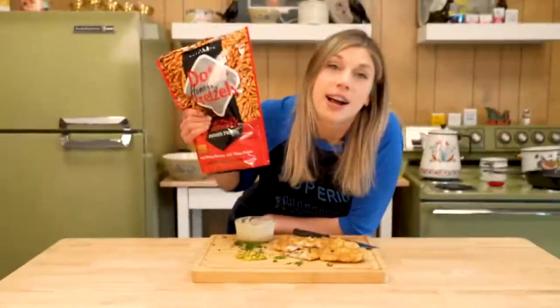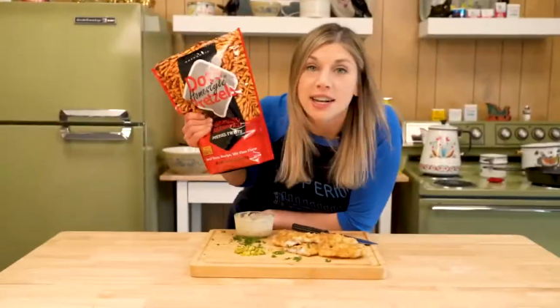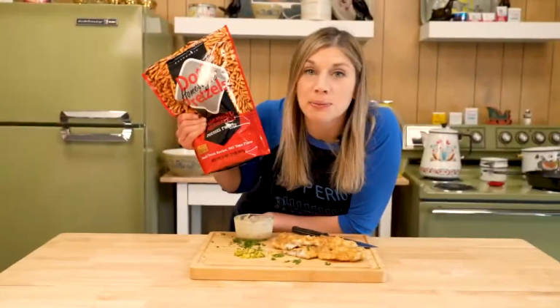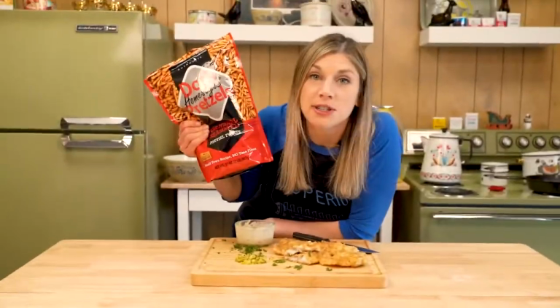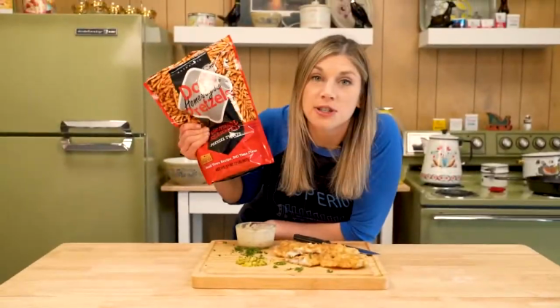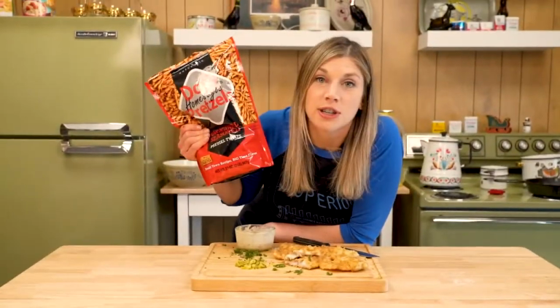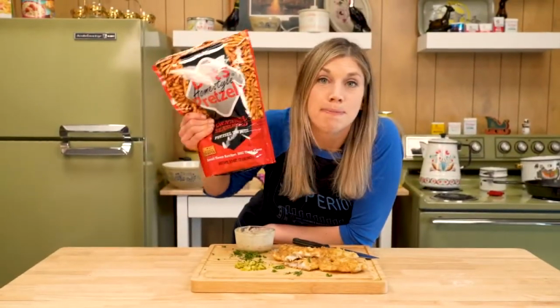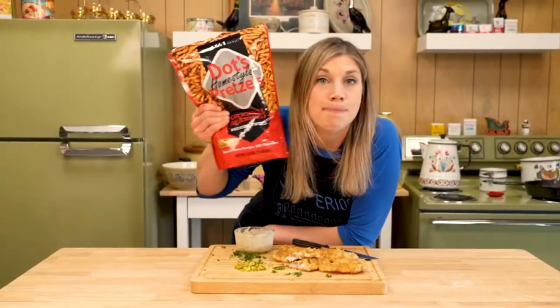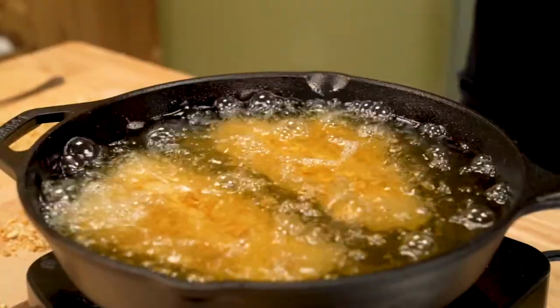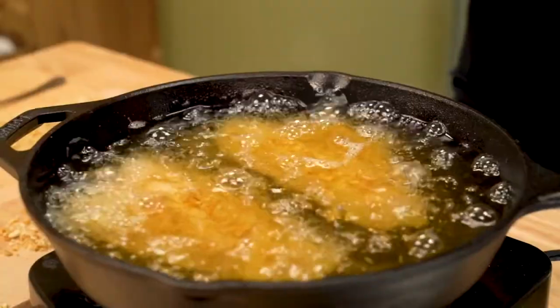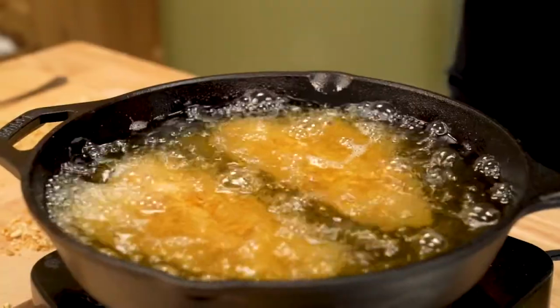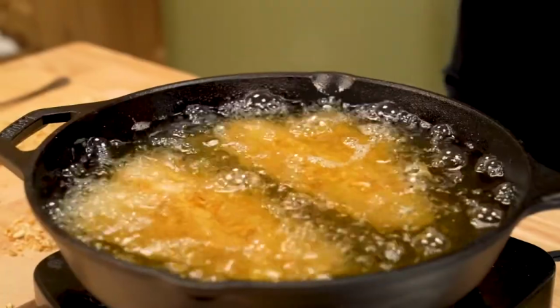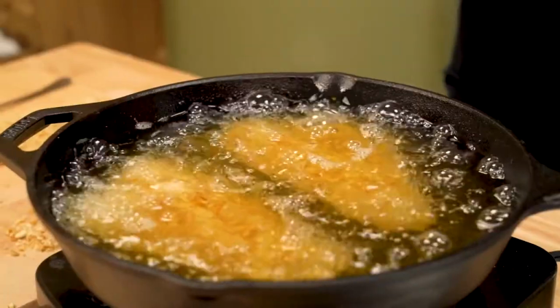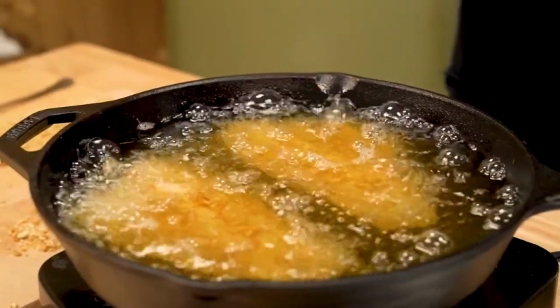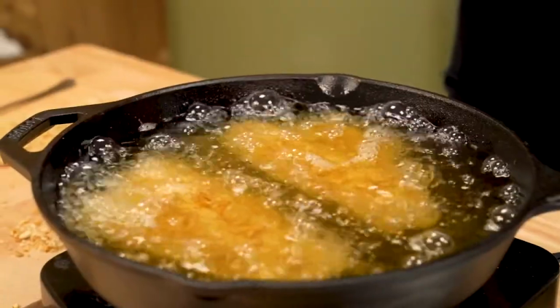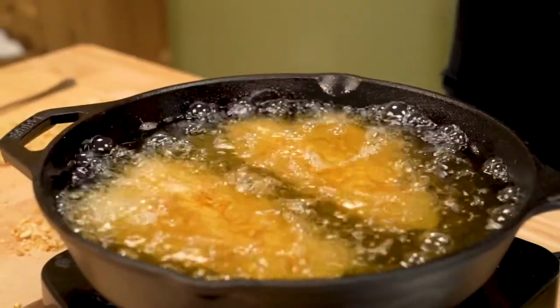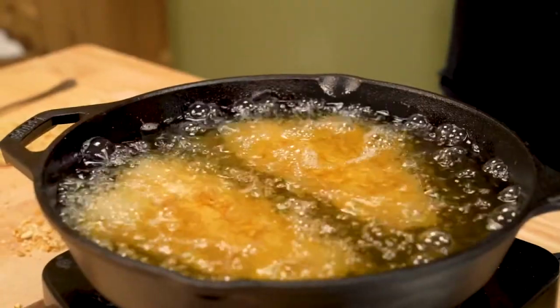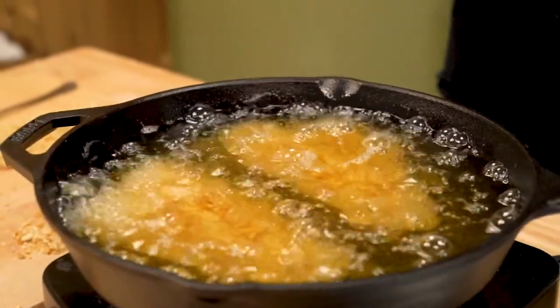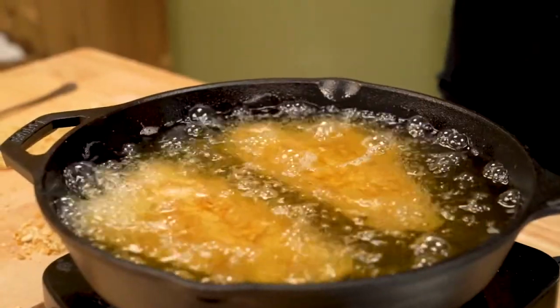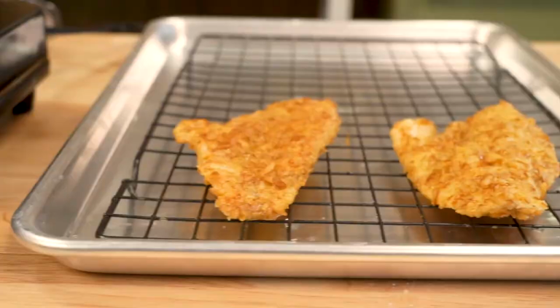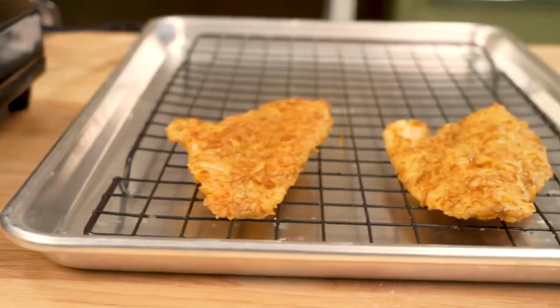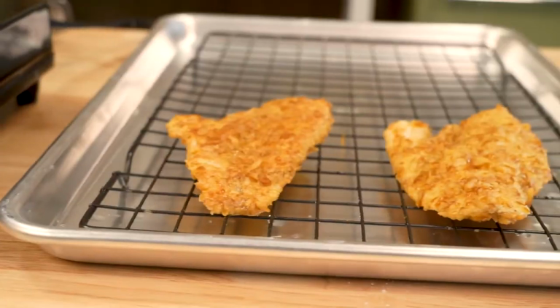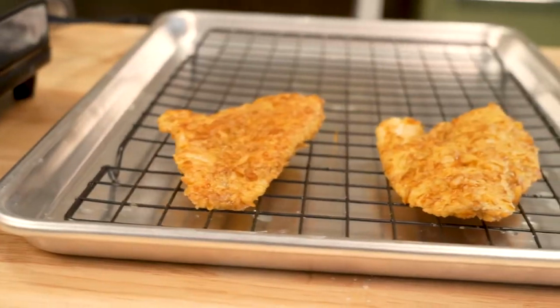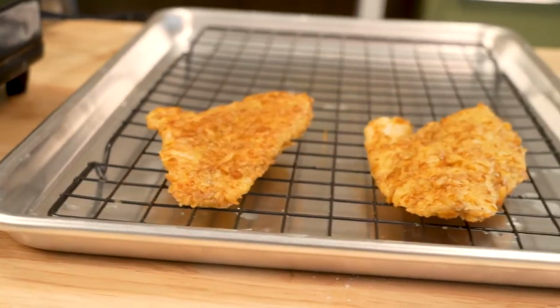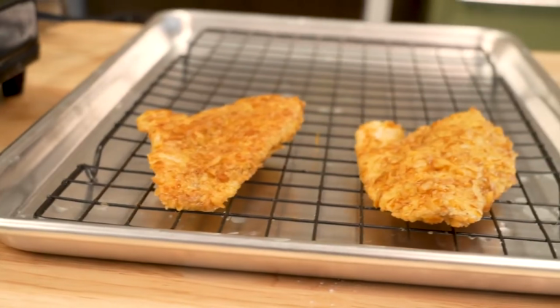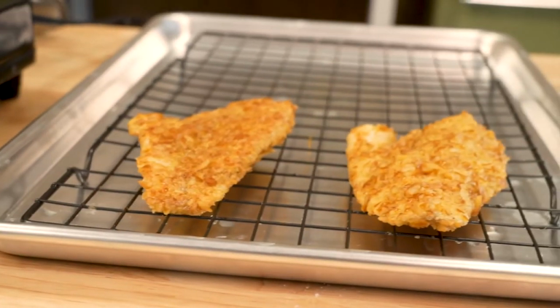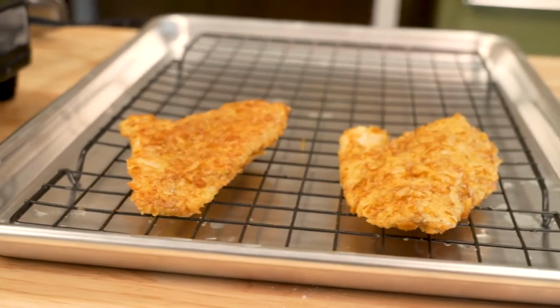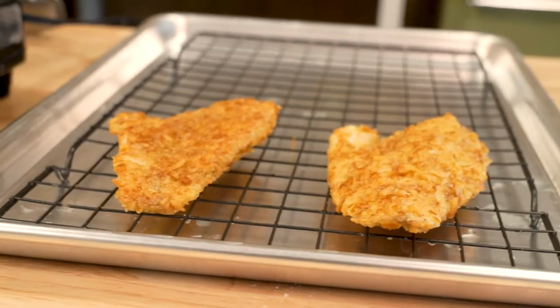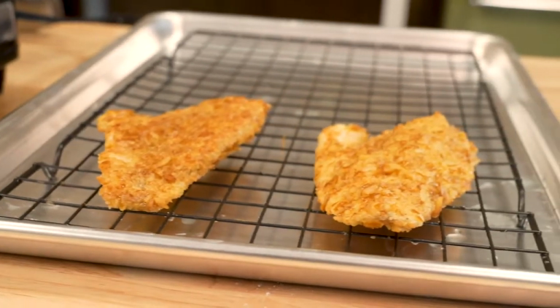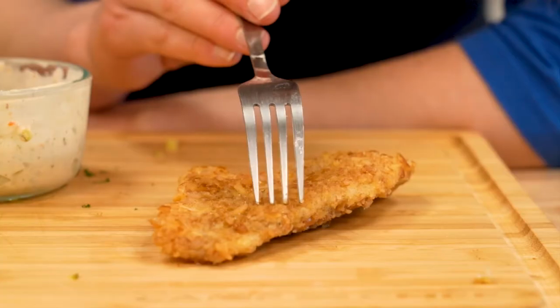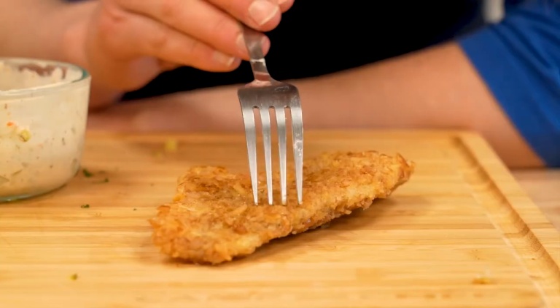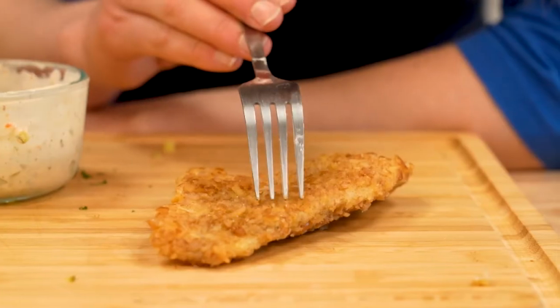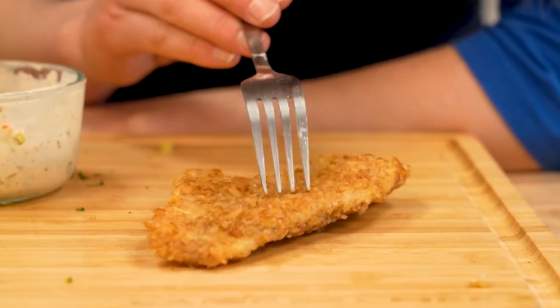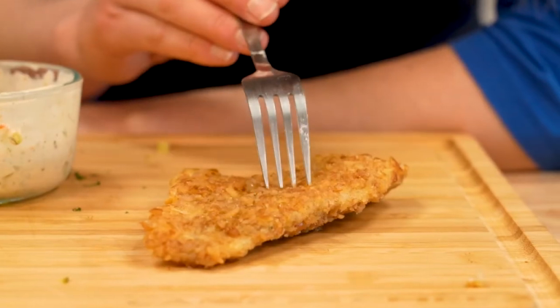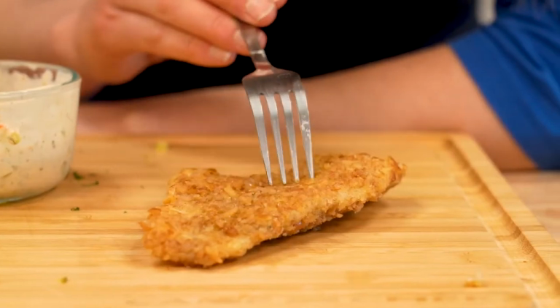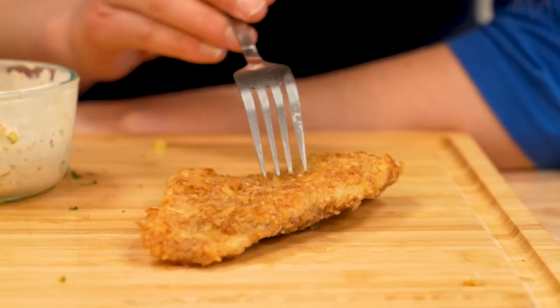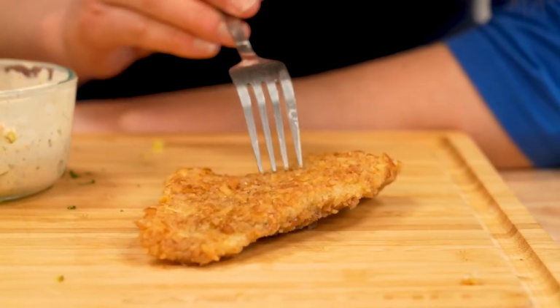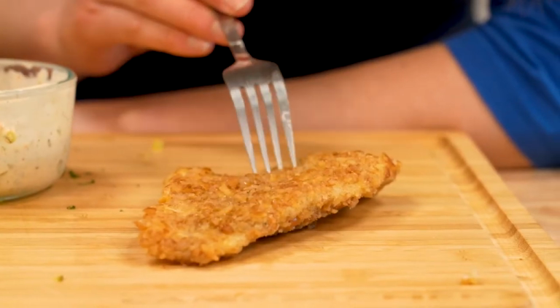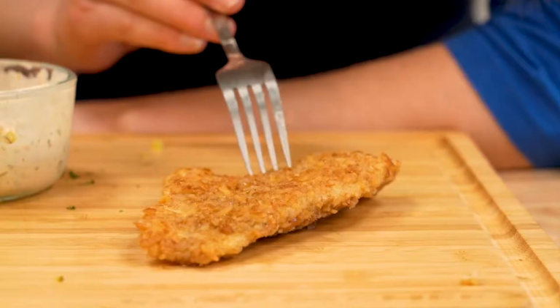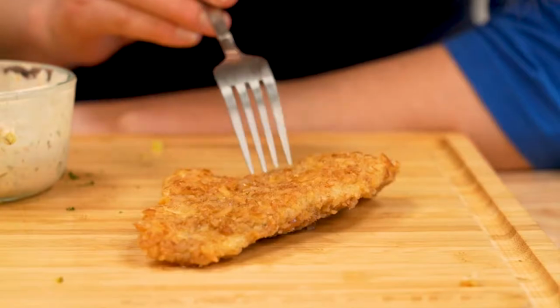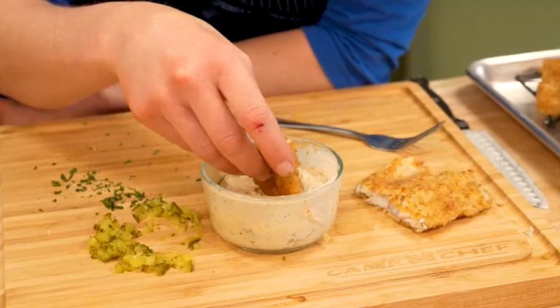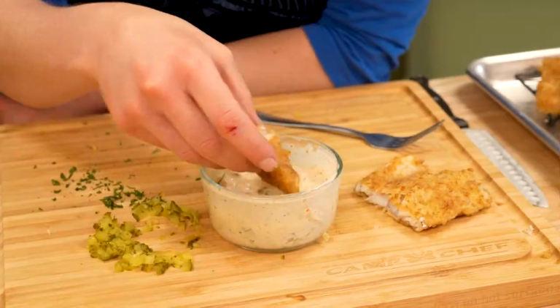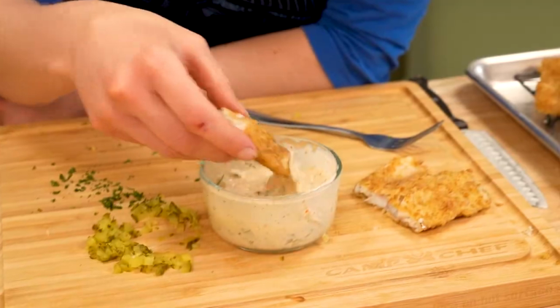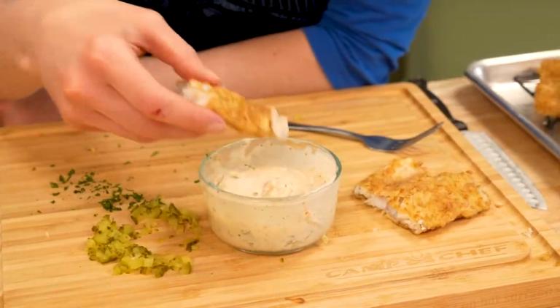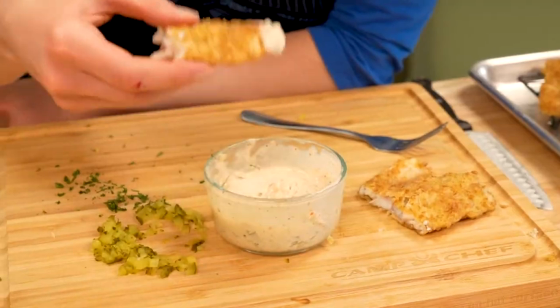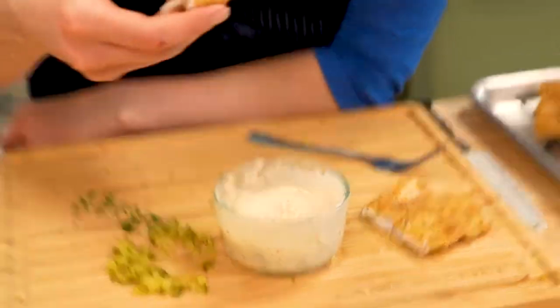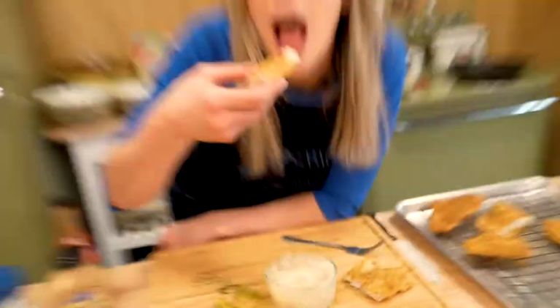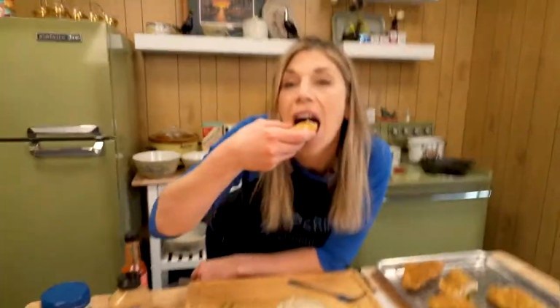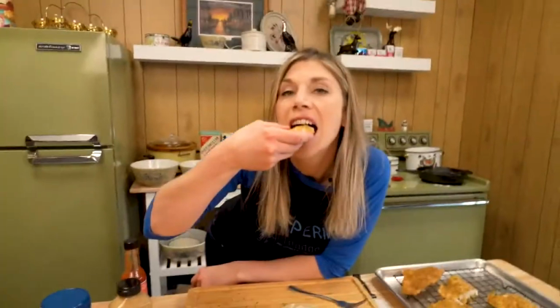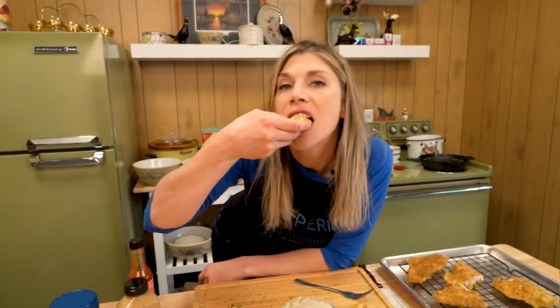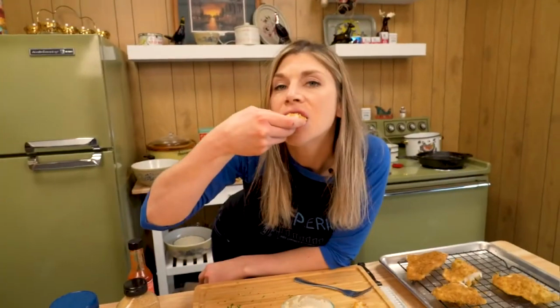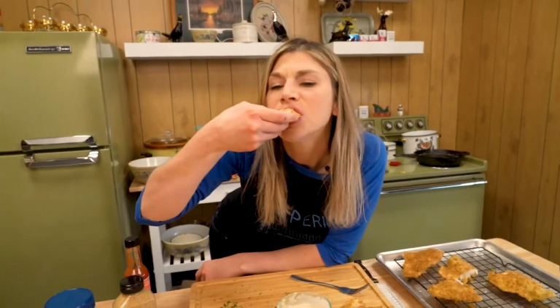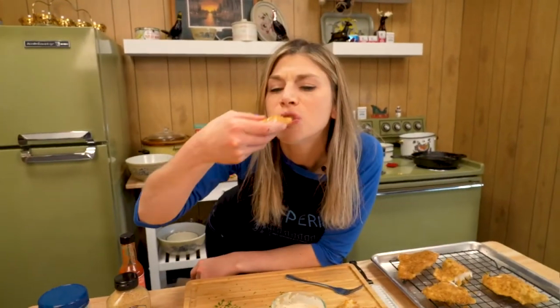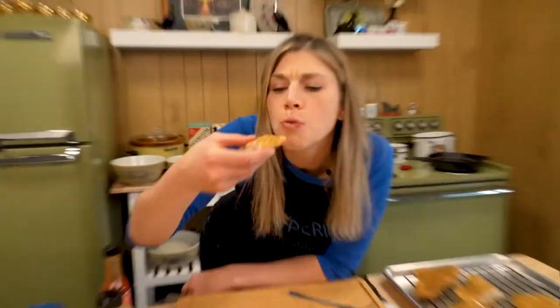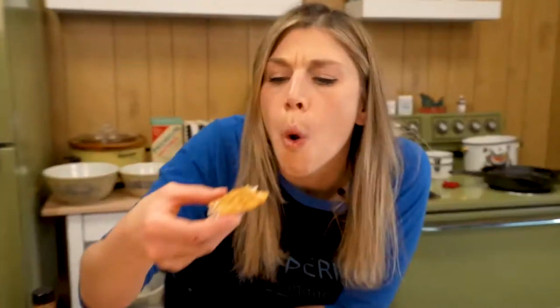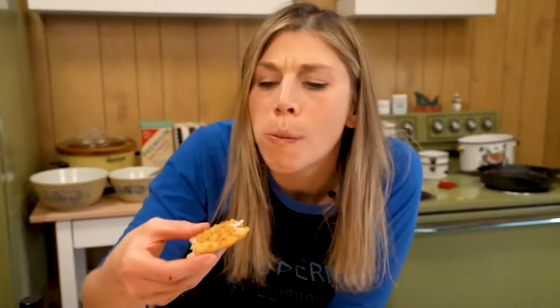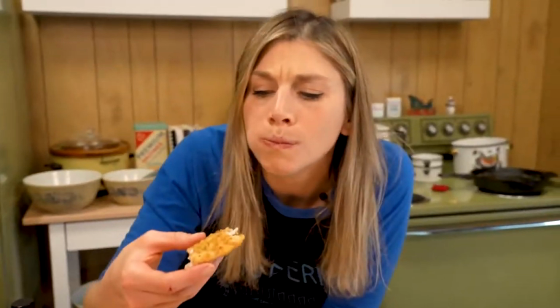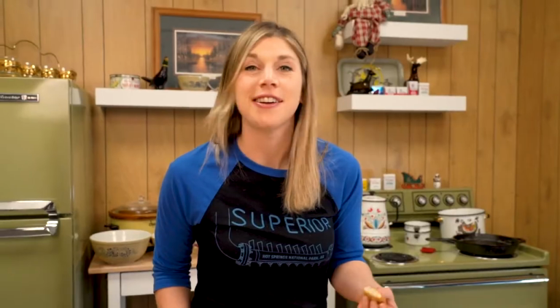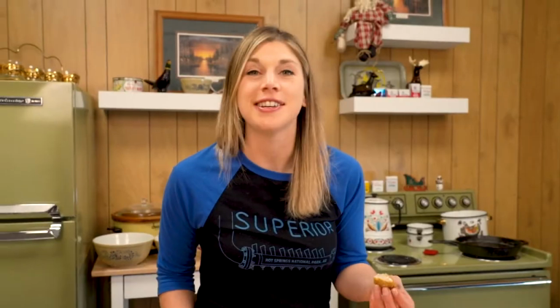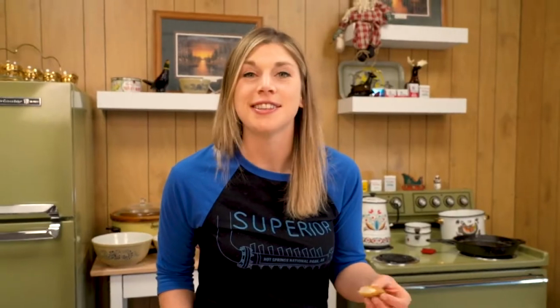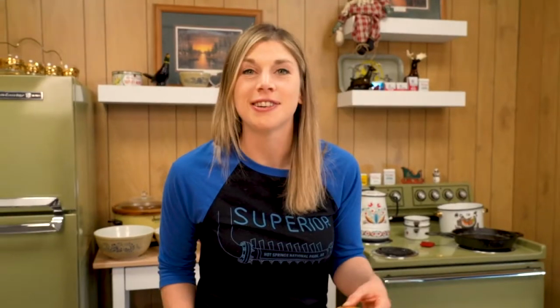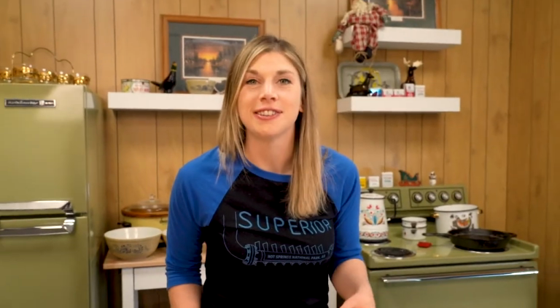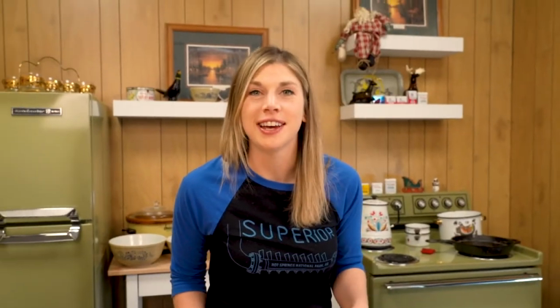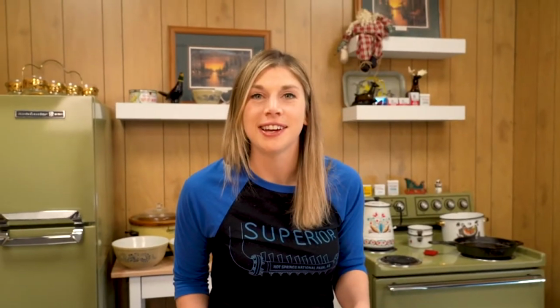Dots pretzels are the best gas station snack, and they make an amazing breading for fried fish. Let me show you how. I'm gonna eat this all day.